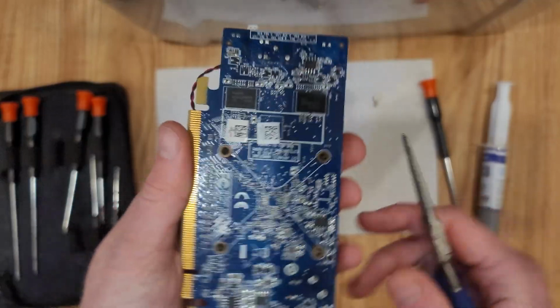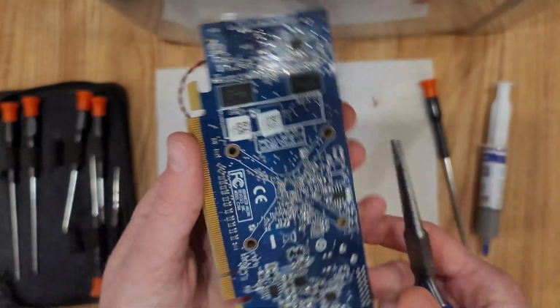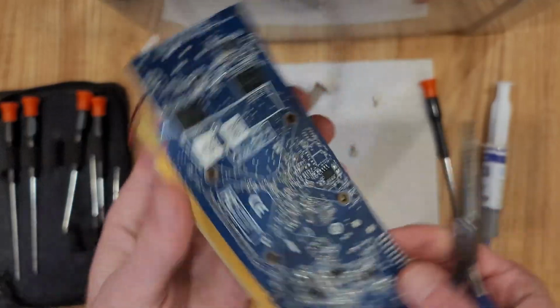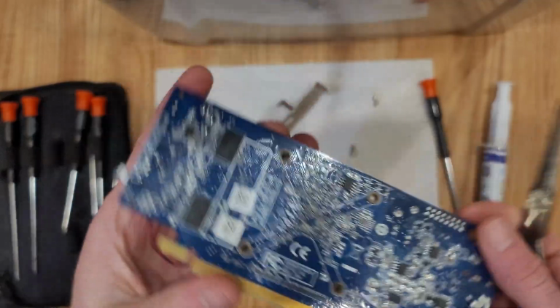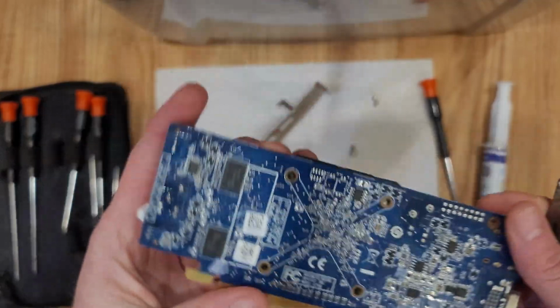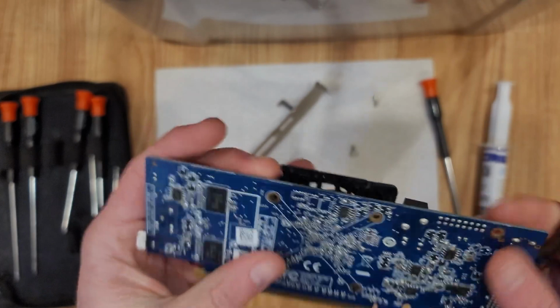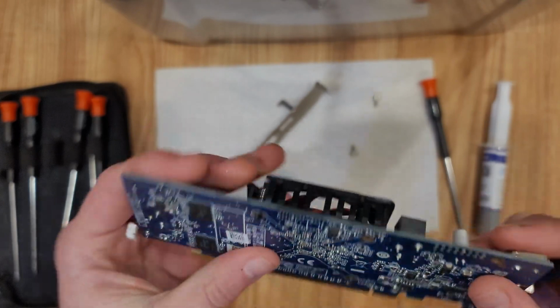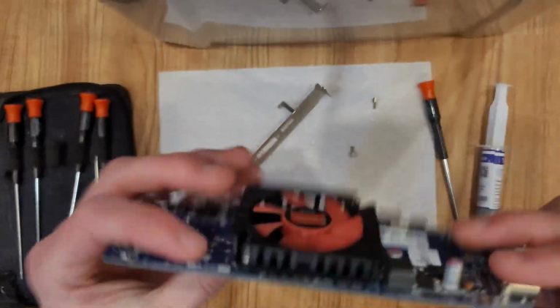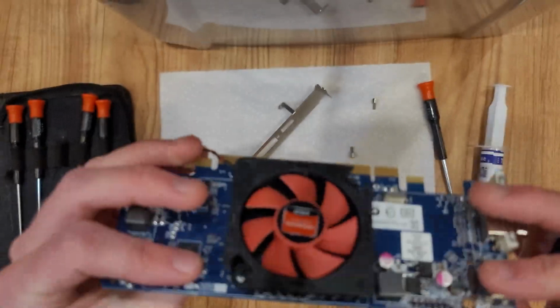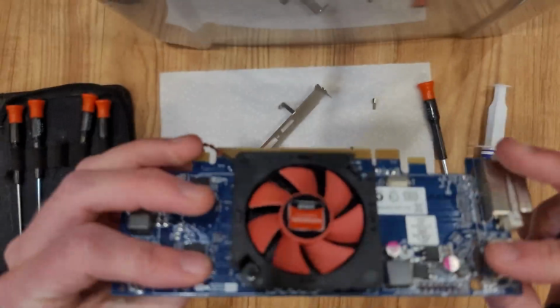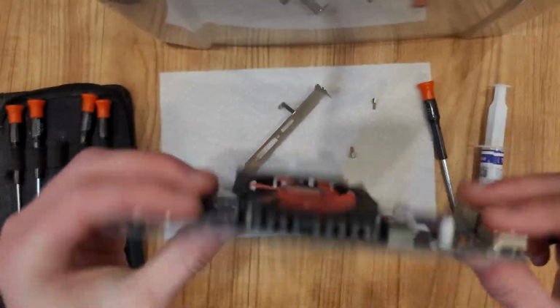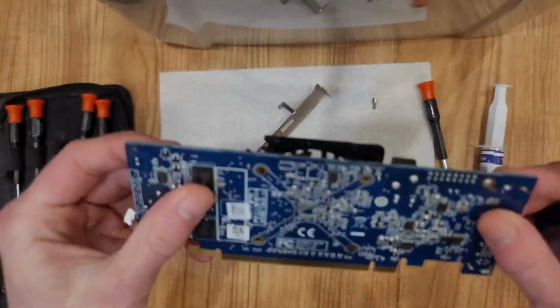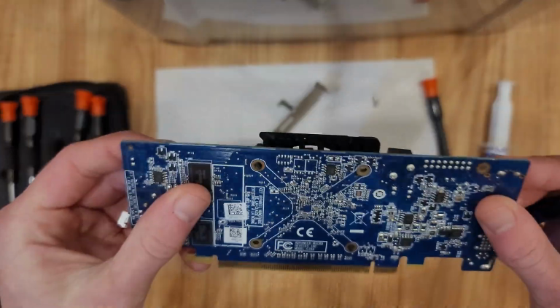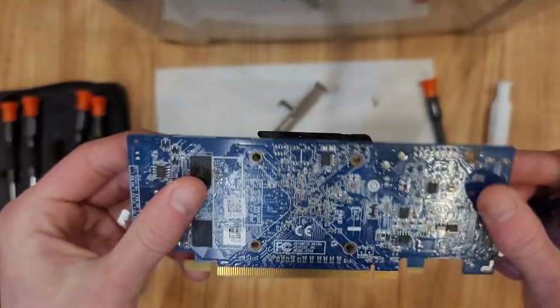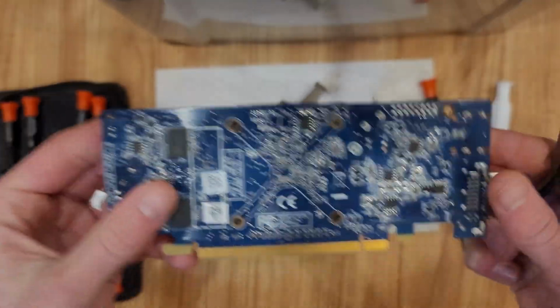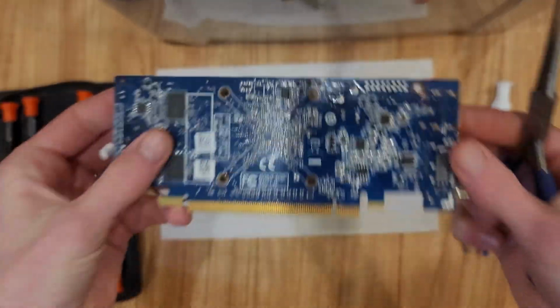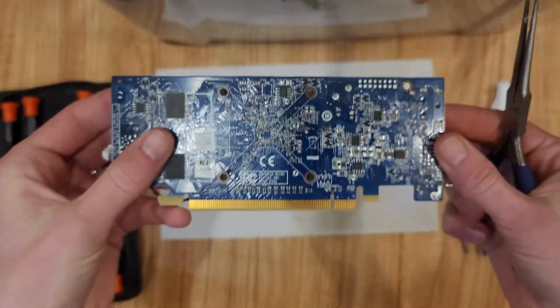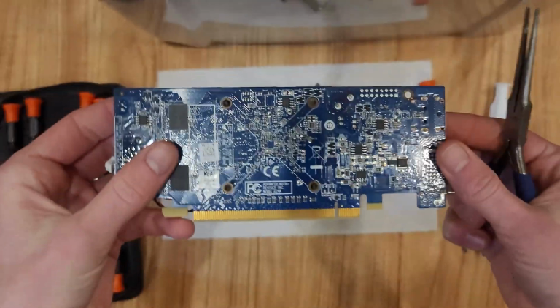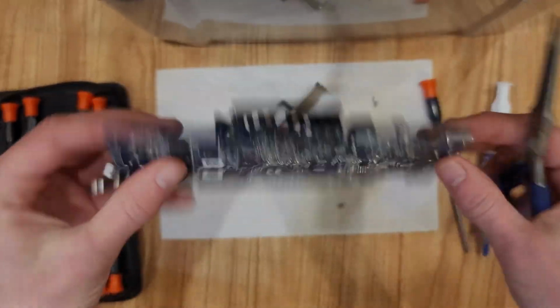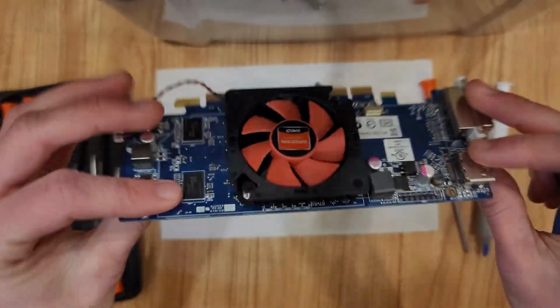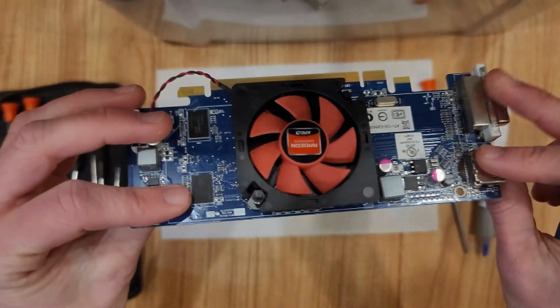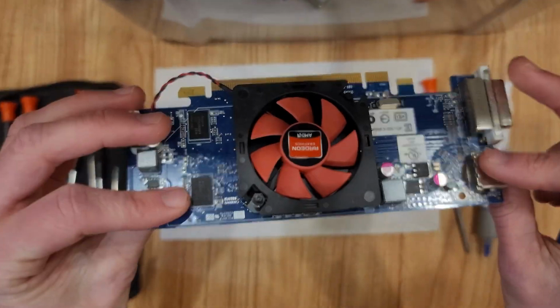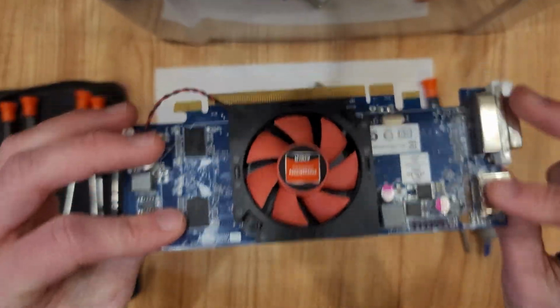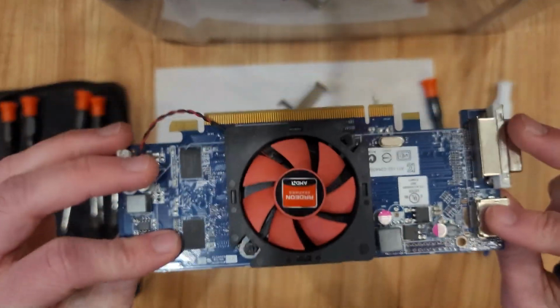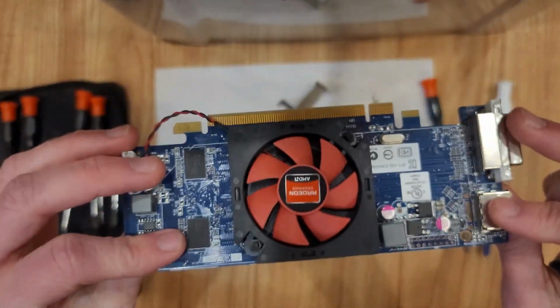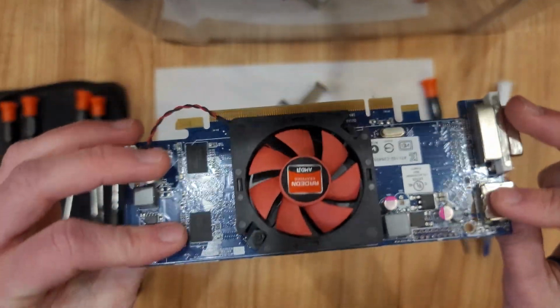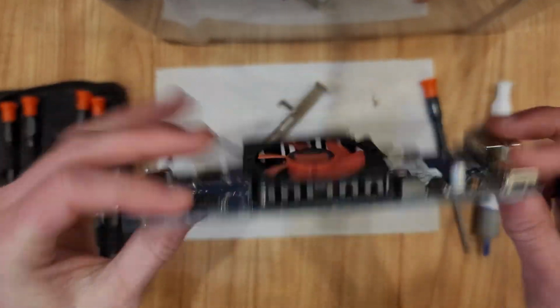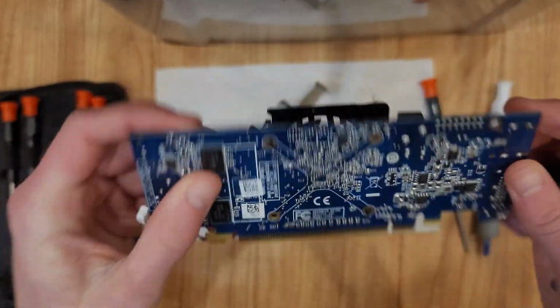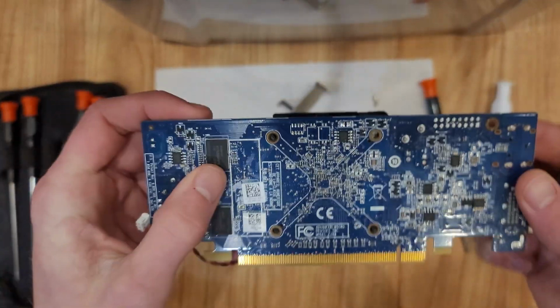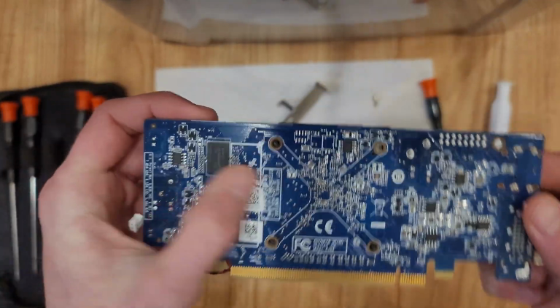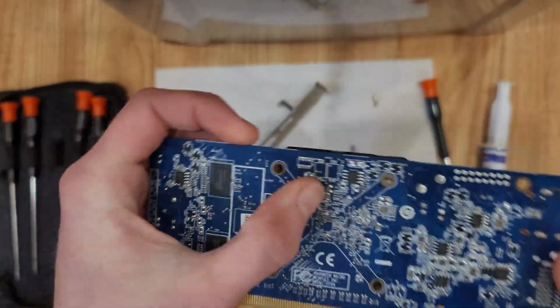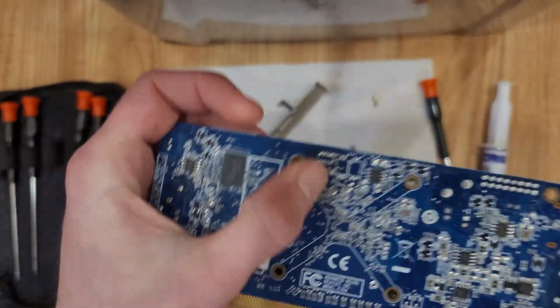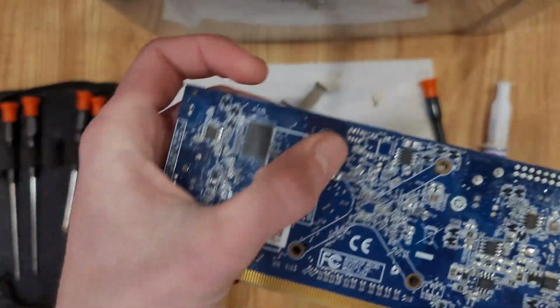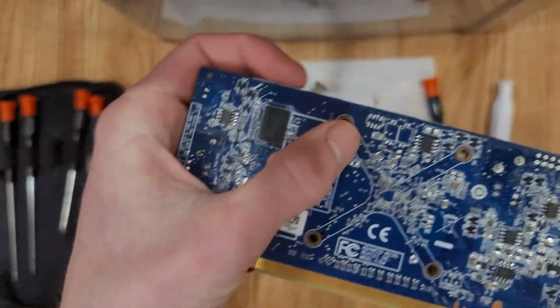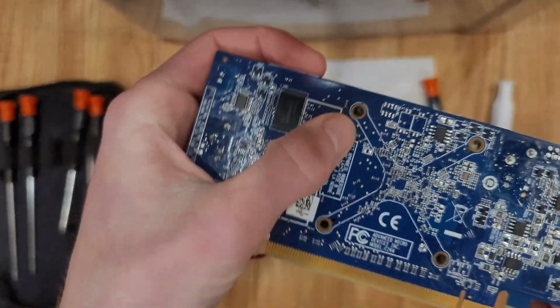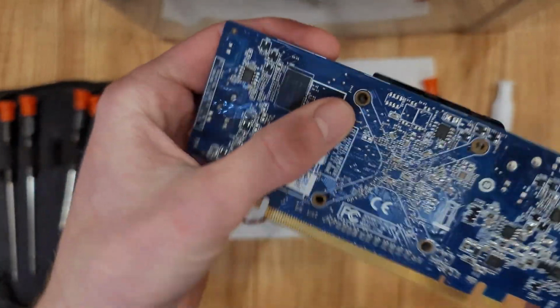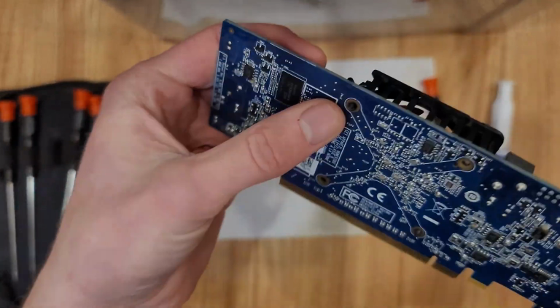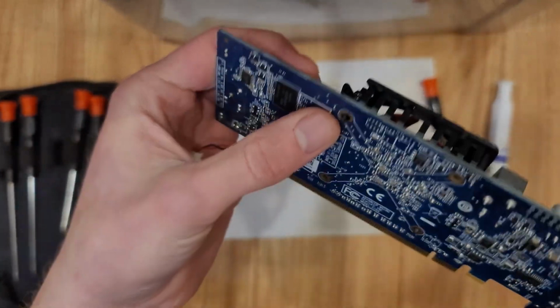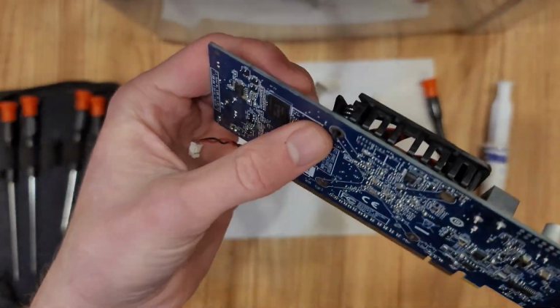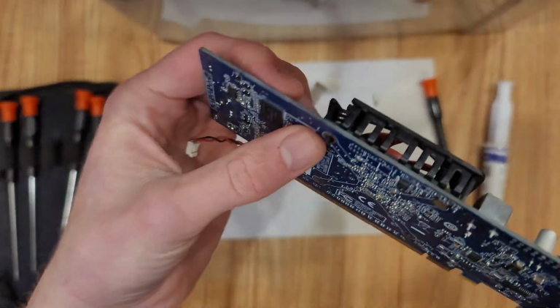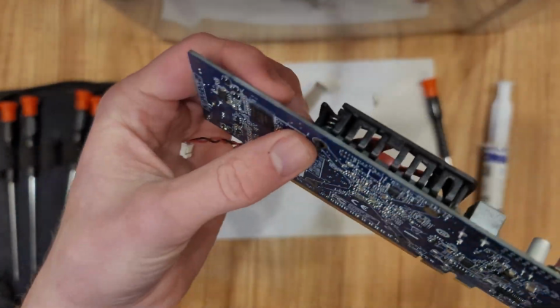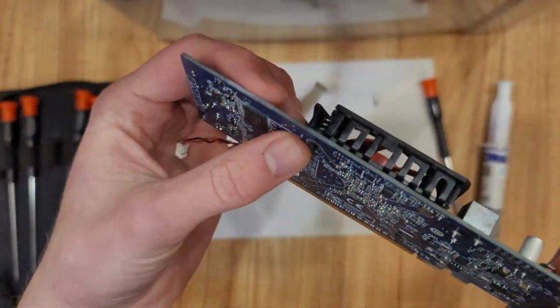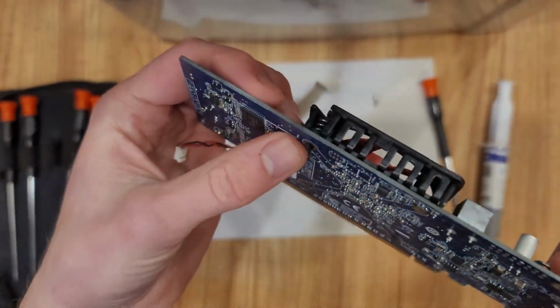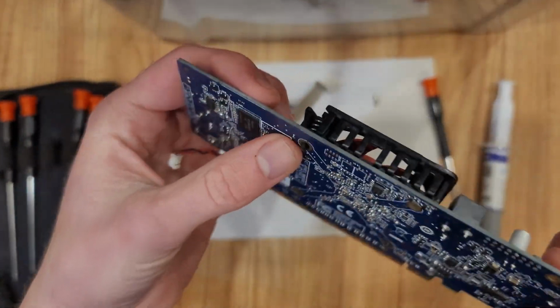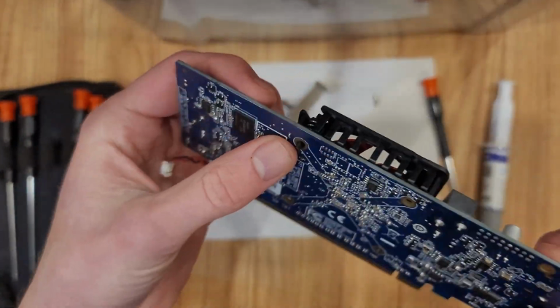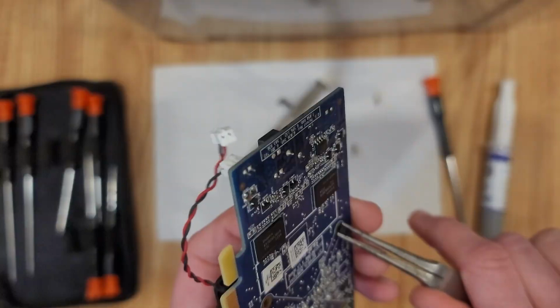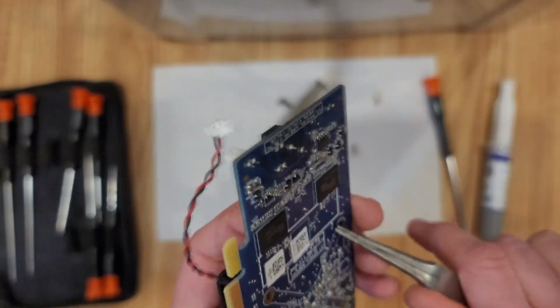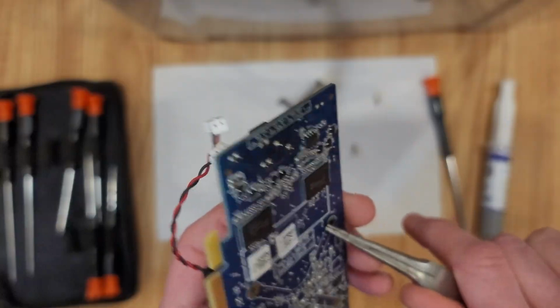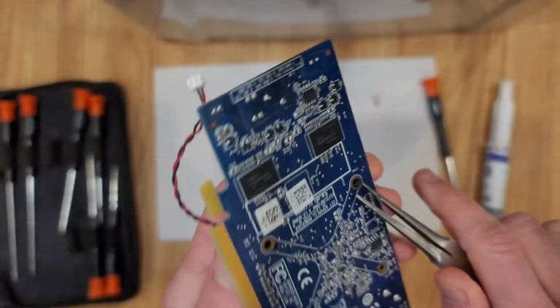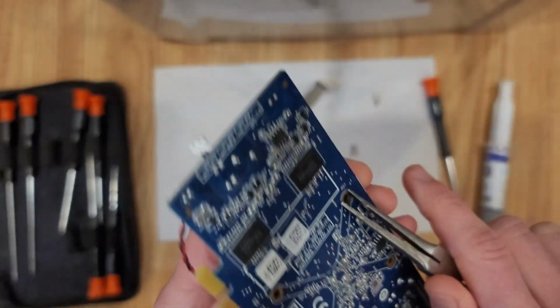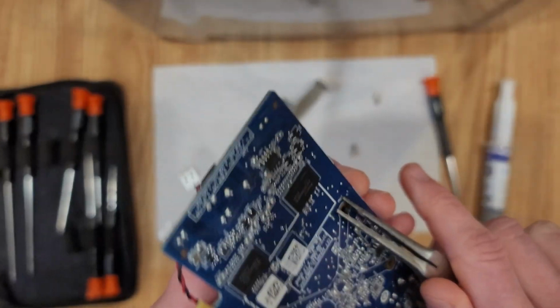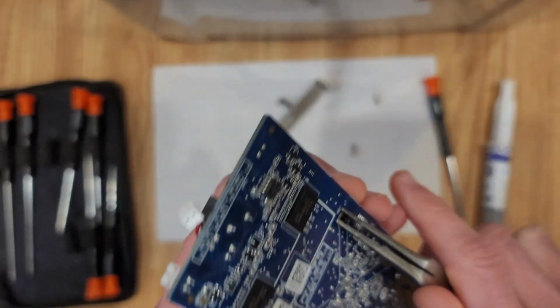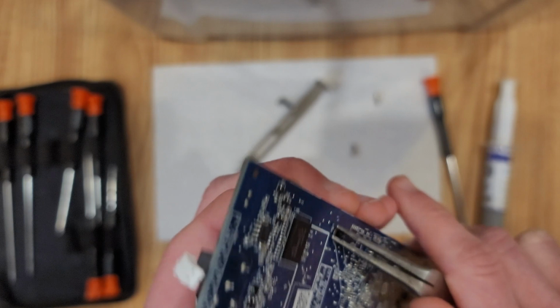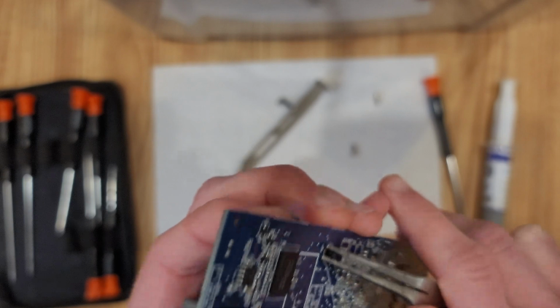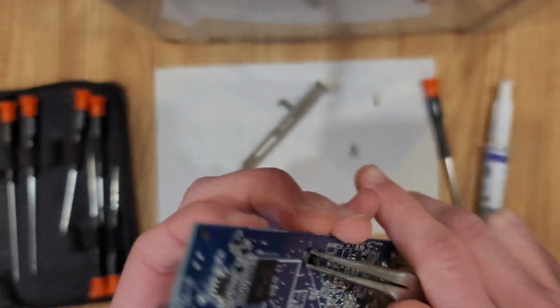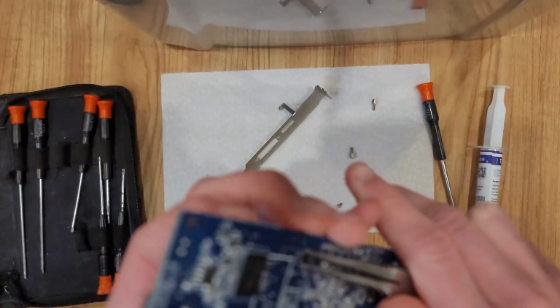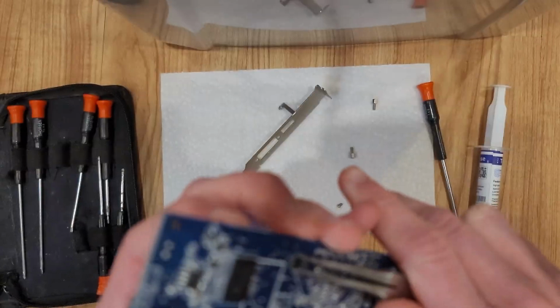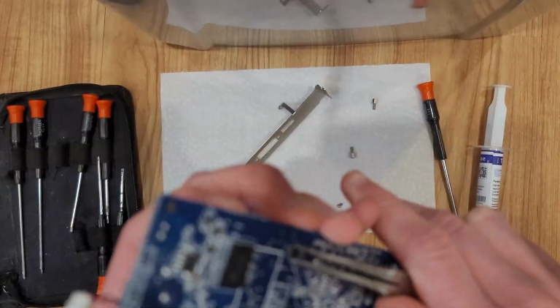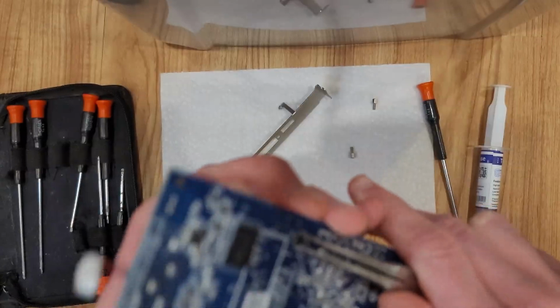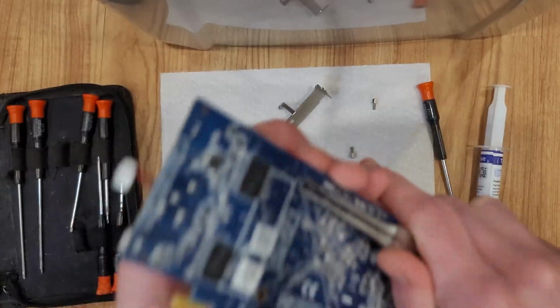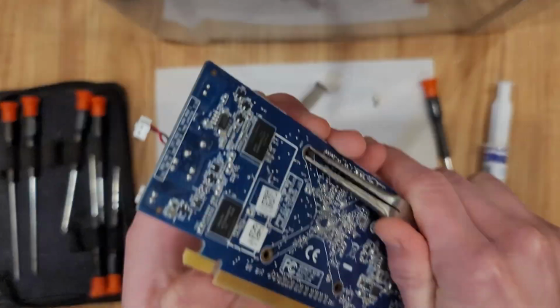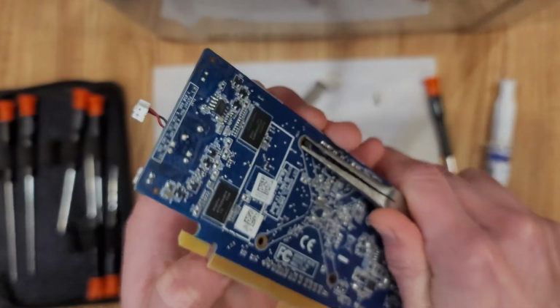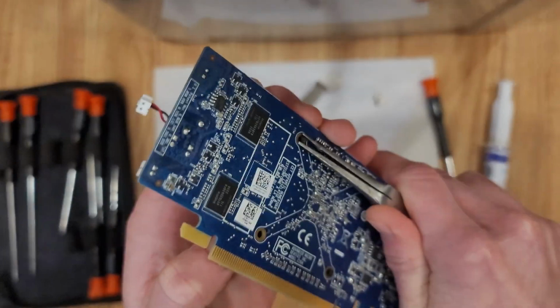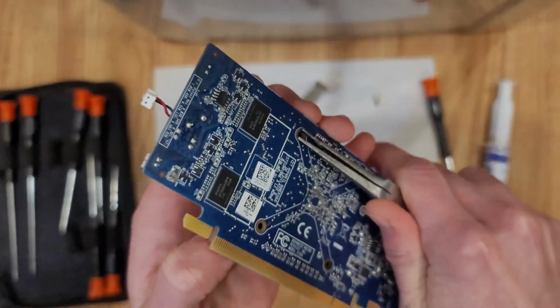That's interesting — there are no screws holding down the cooler, just these crappy little plastic bits. How do you get these things off?